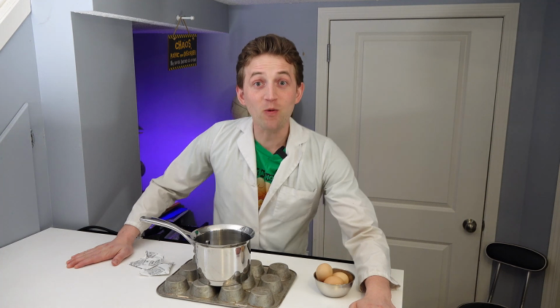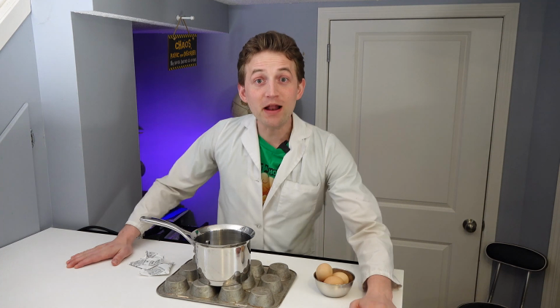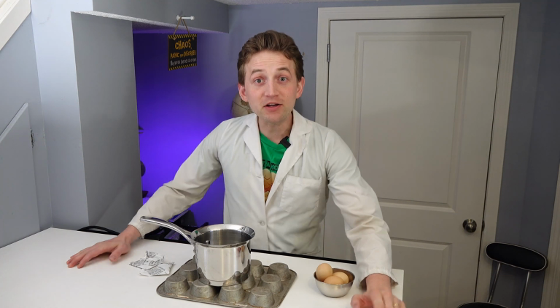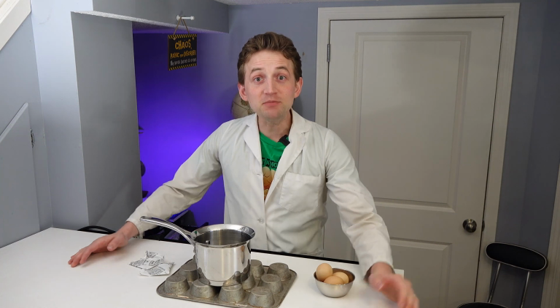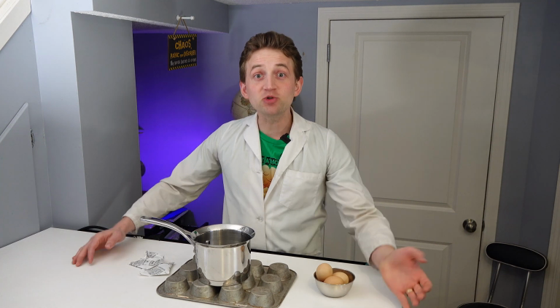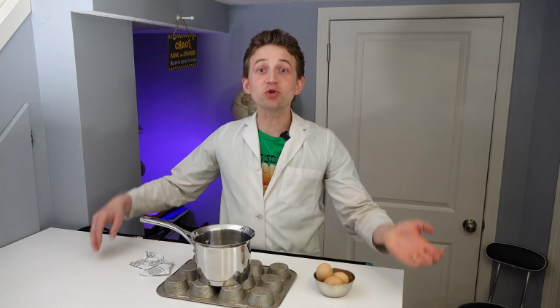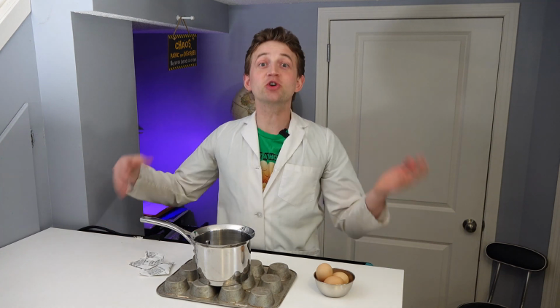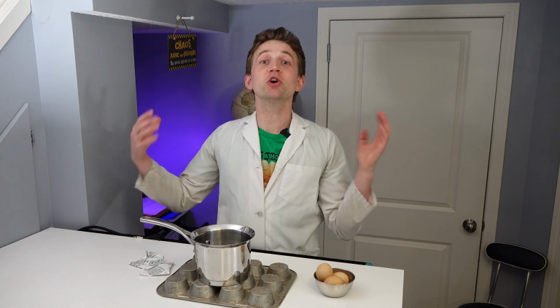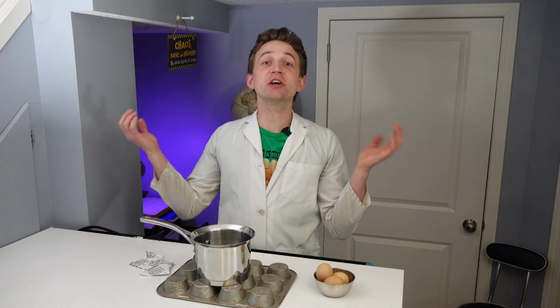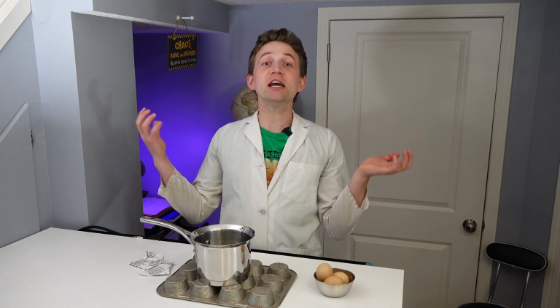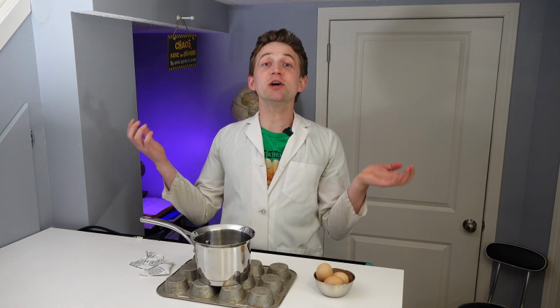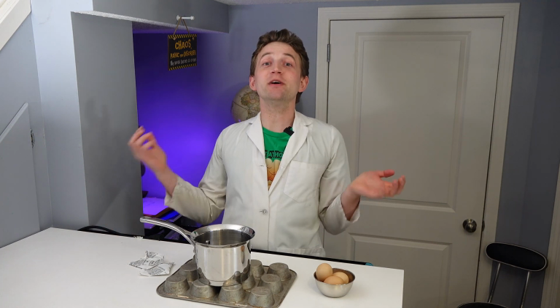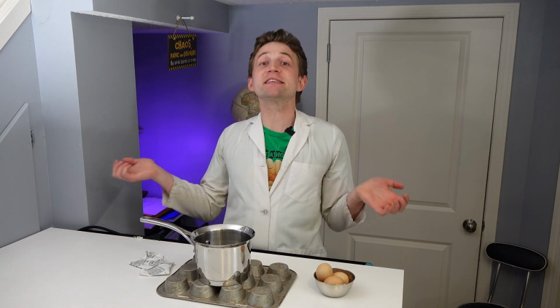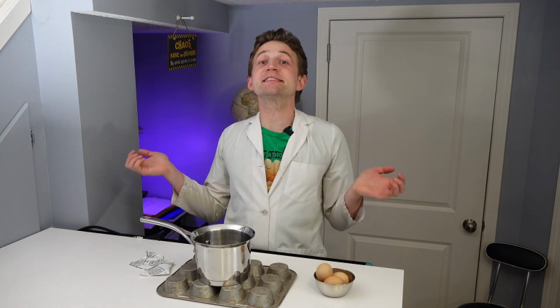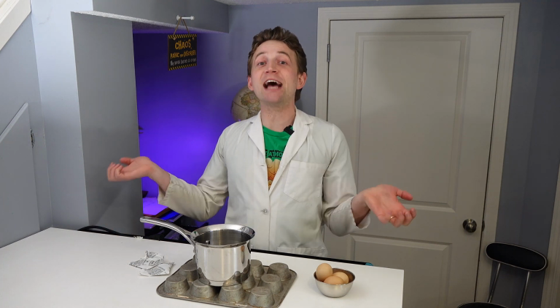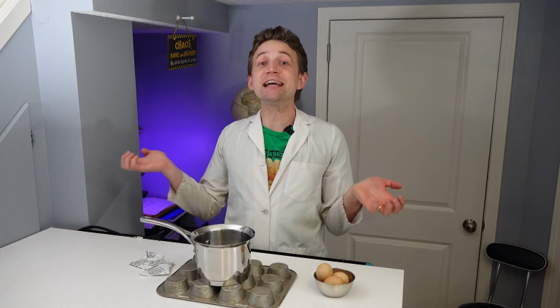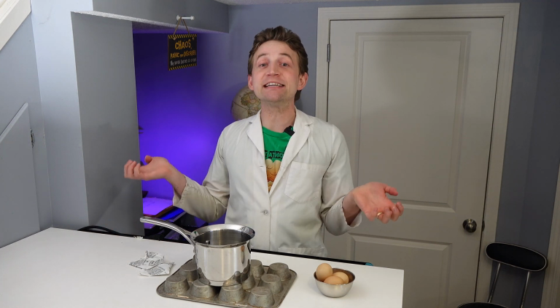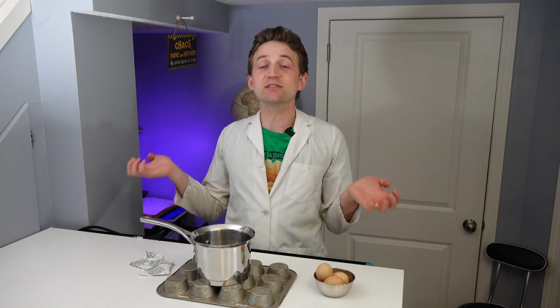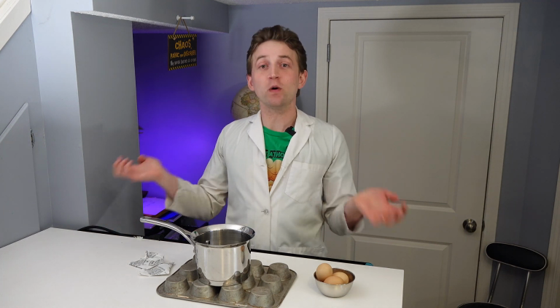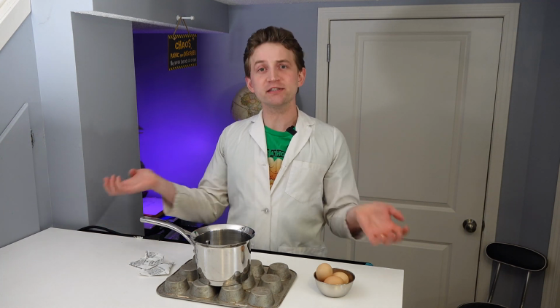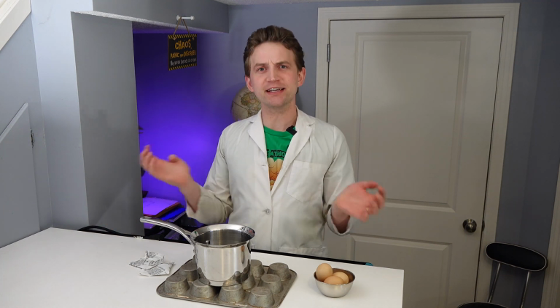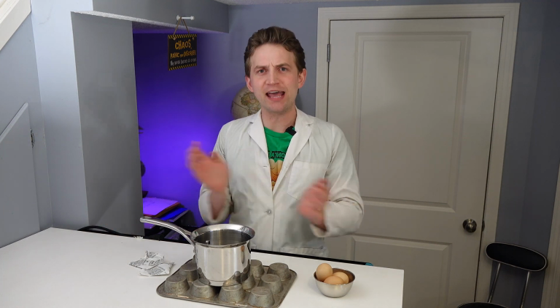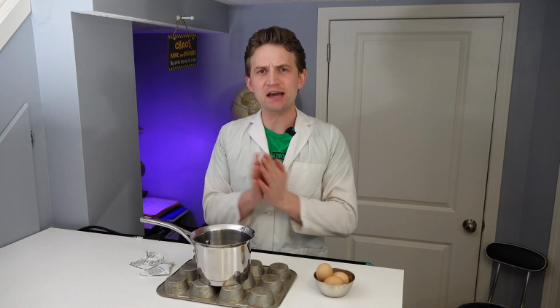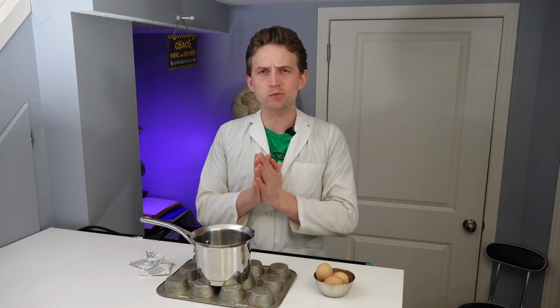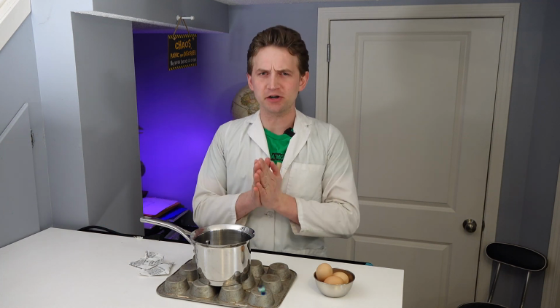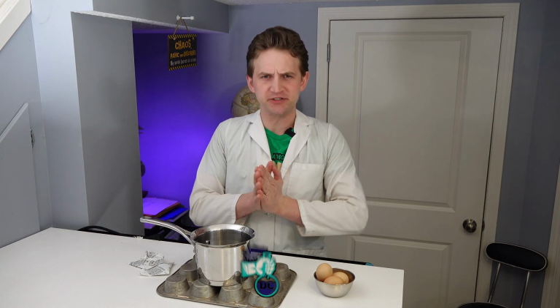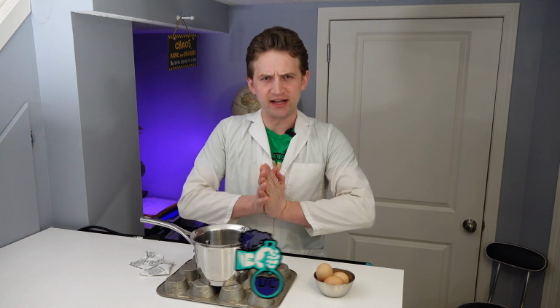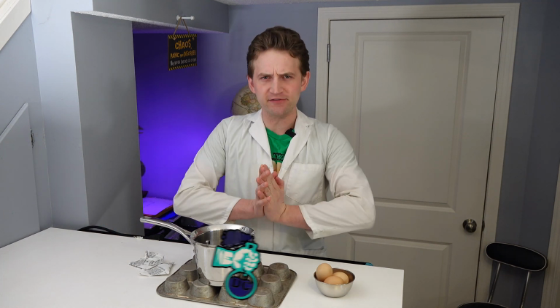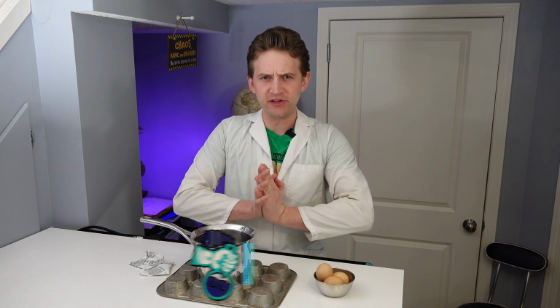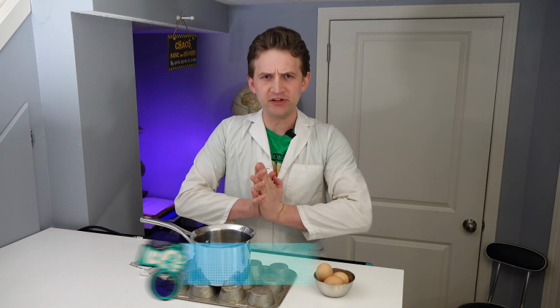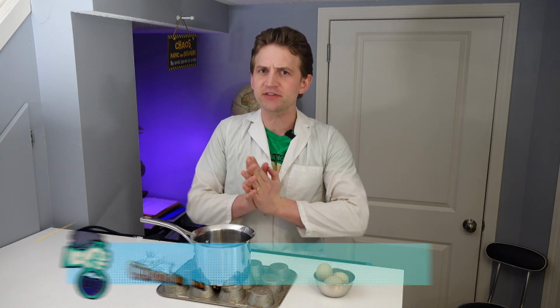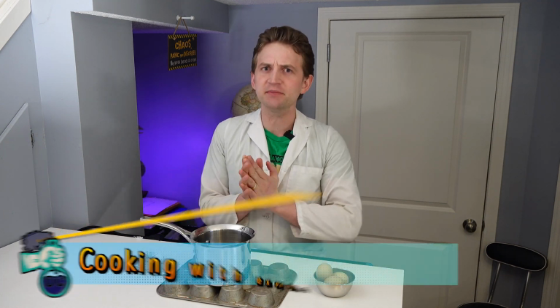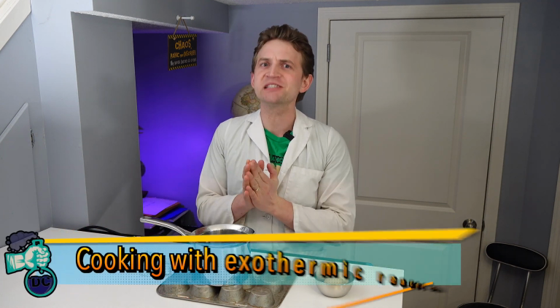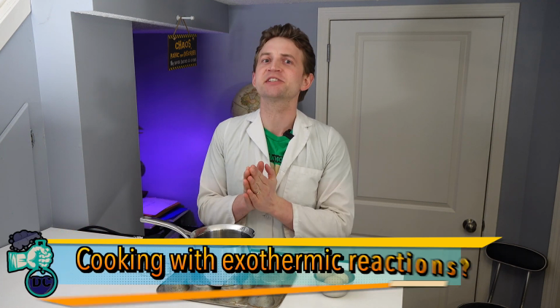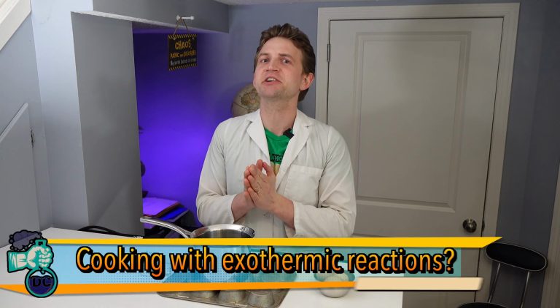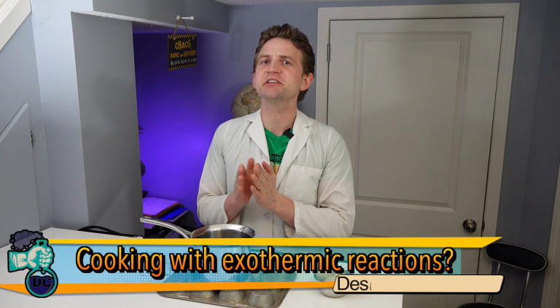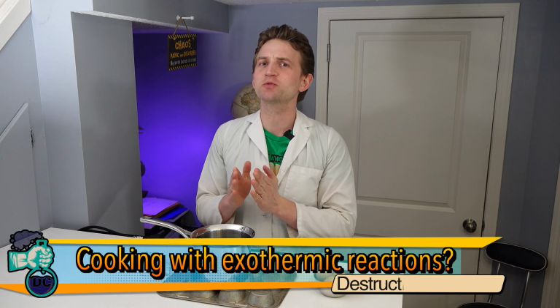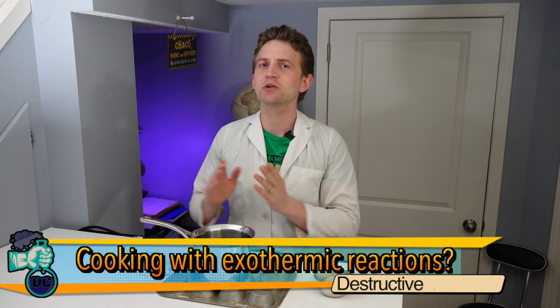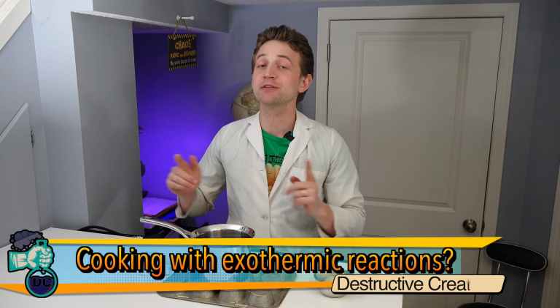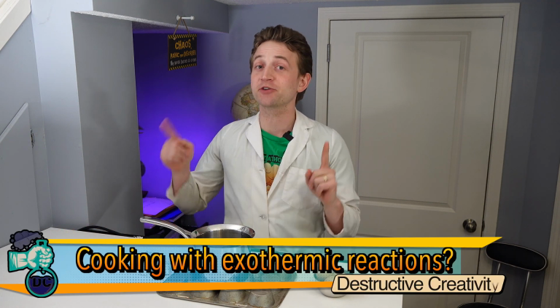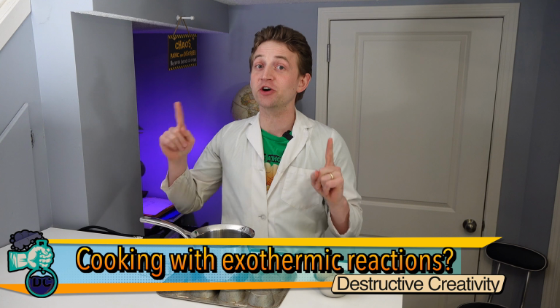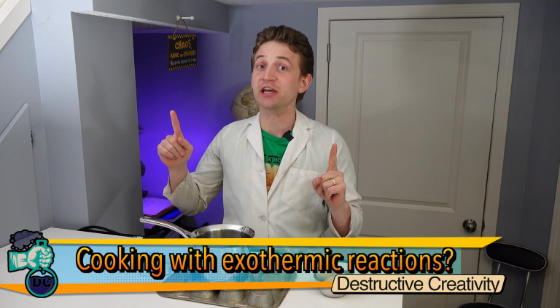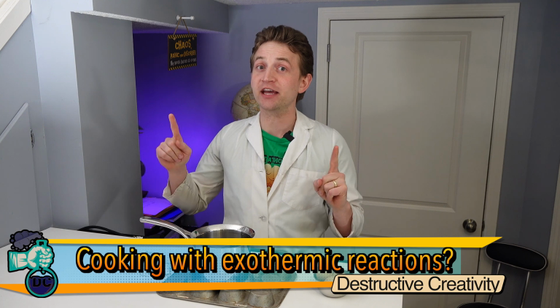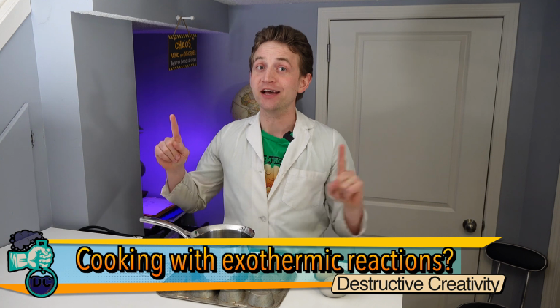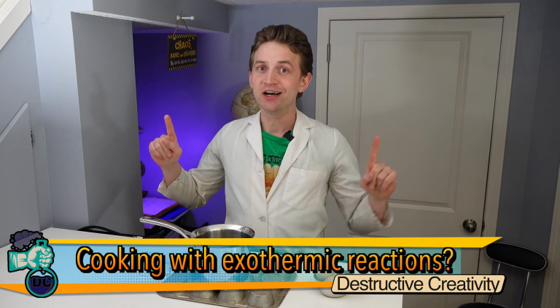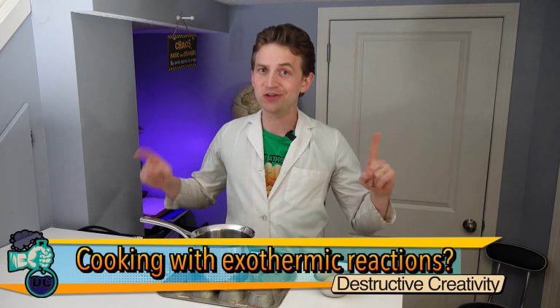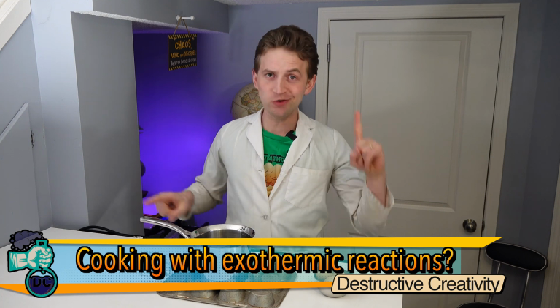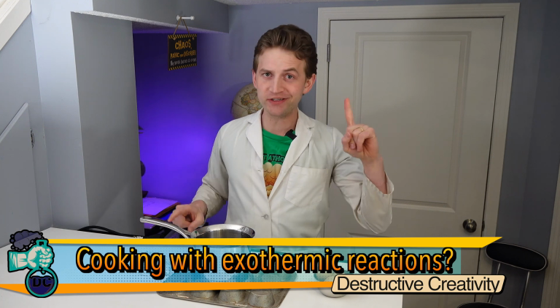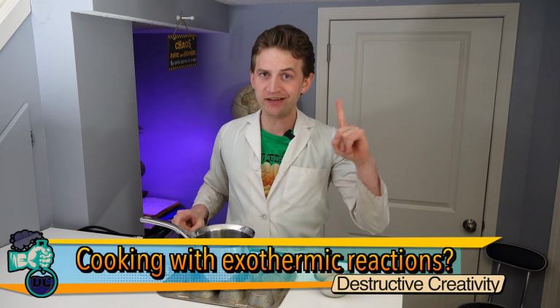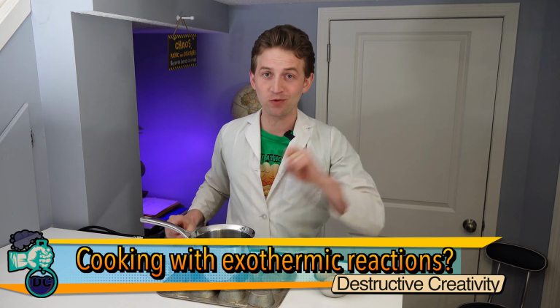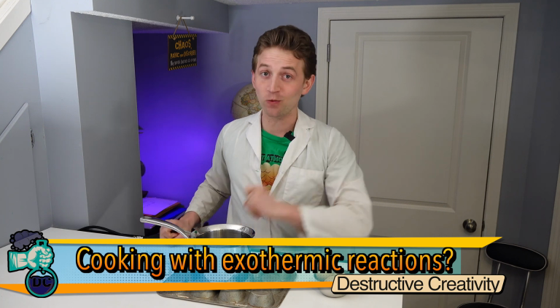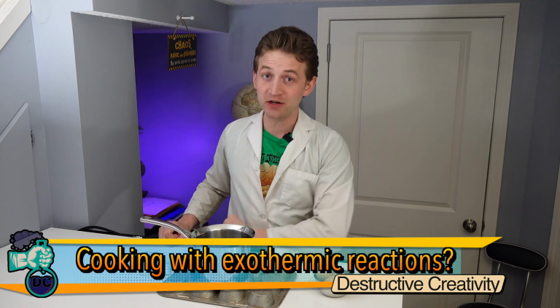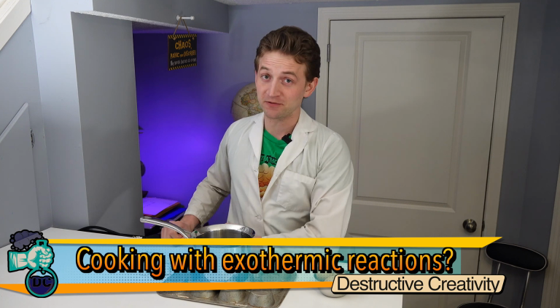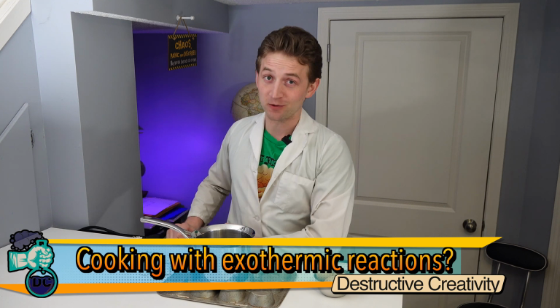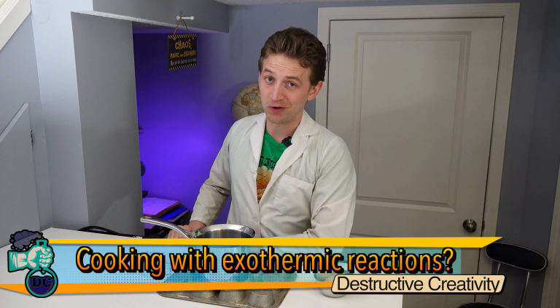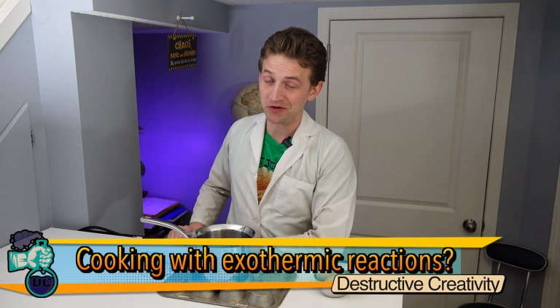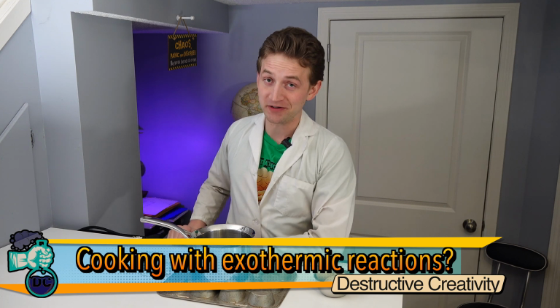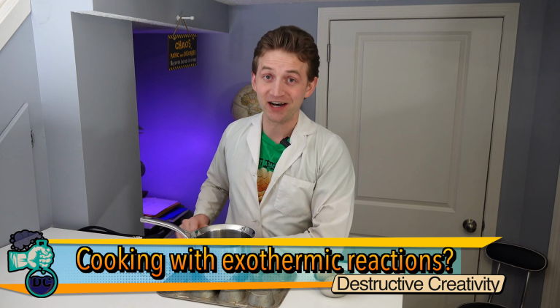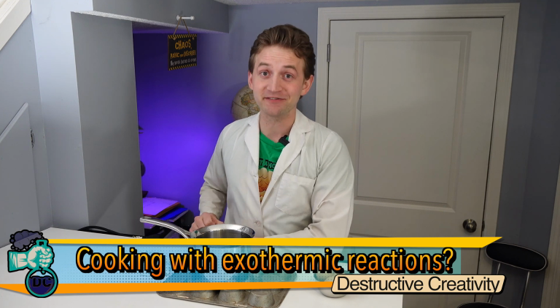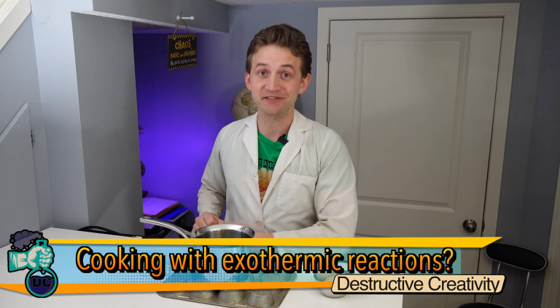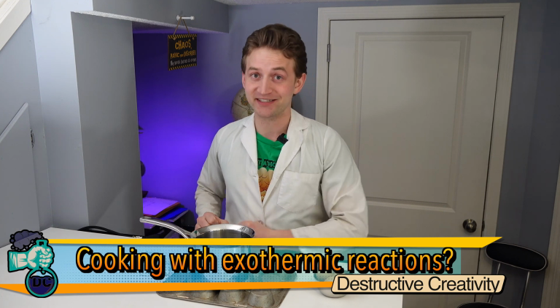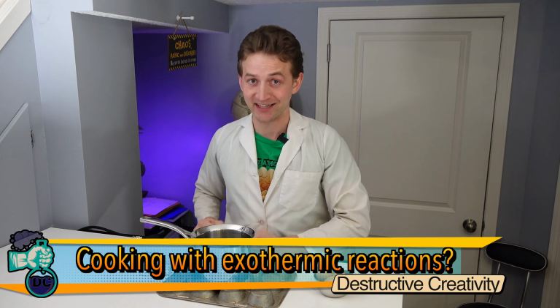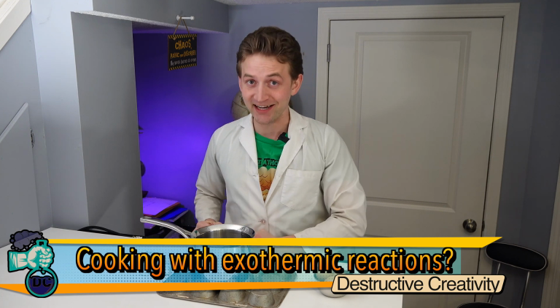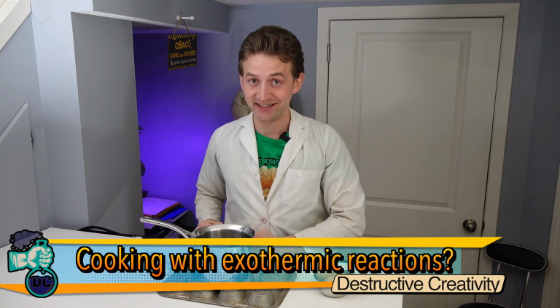Welcome to Cooking with Science! Once again, we're delving into the mysterious world of cooking using the wonderful world of science.